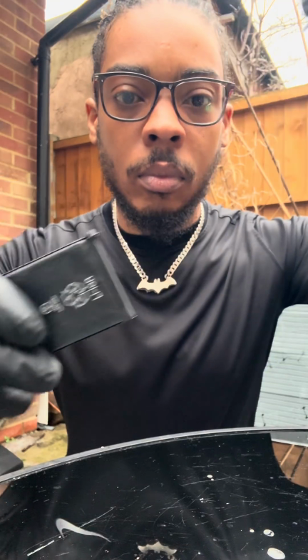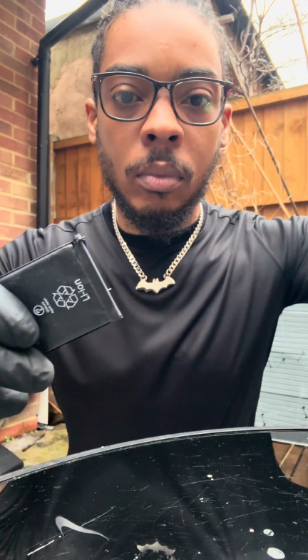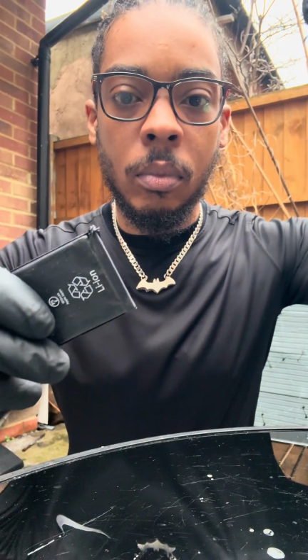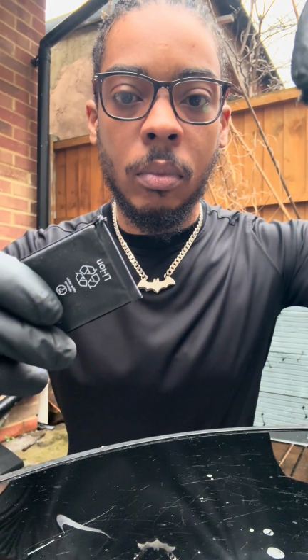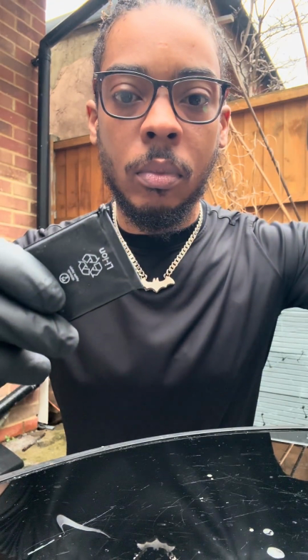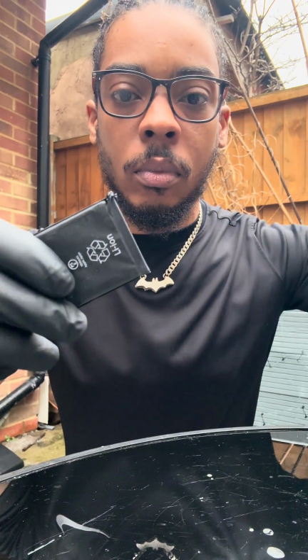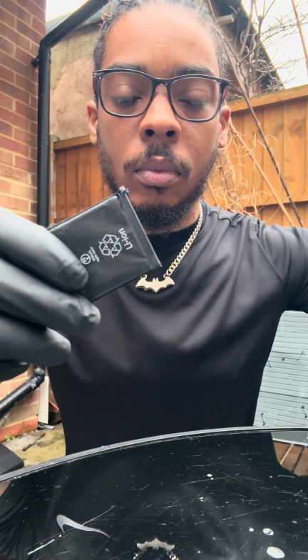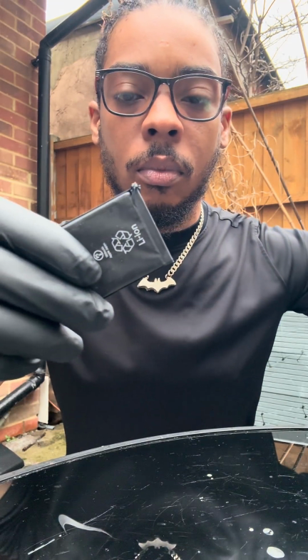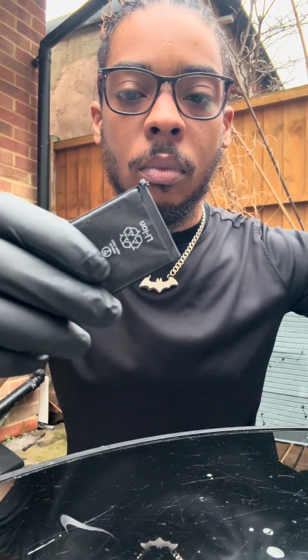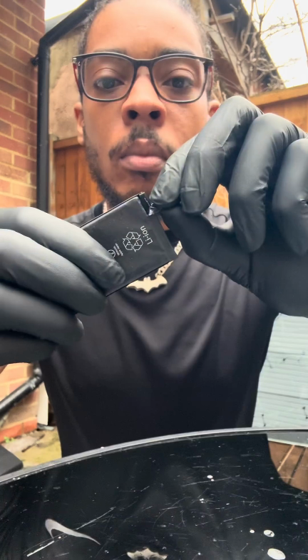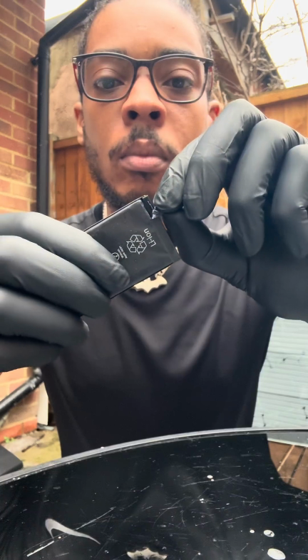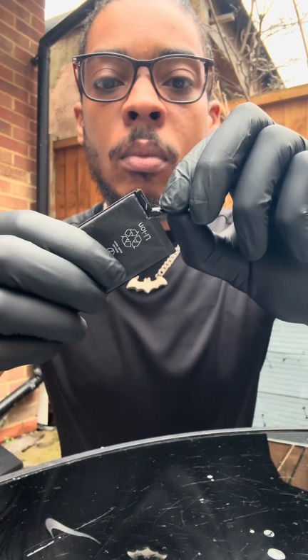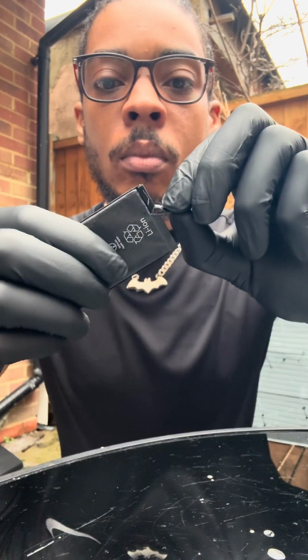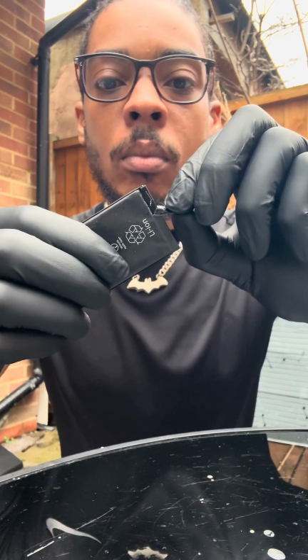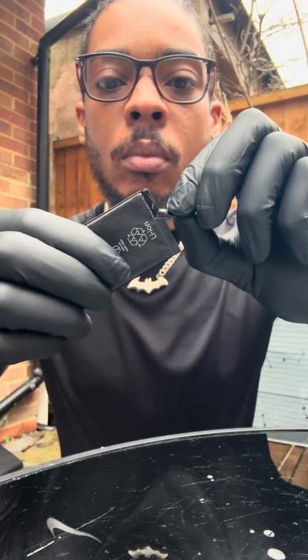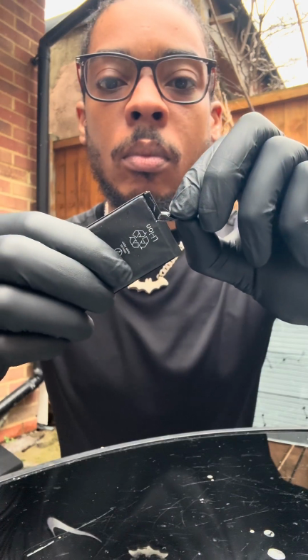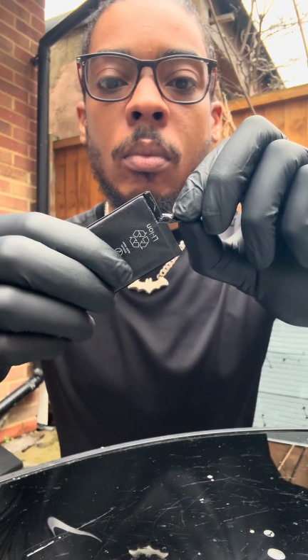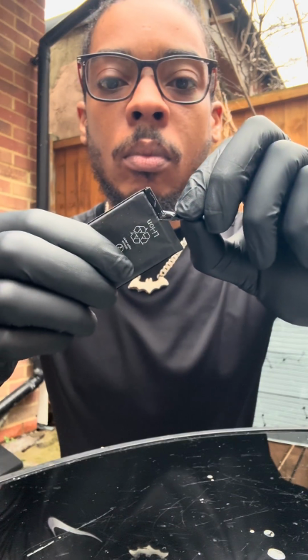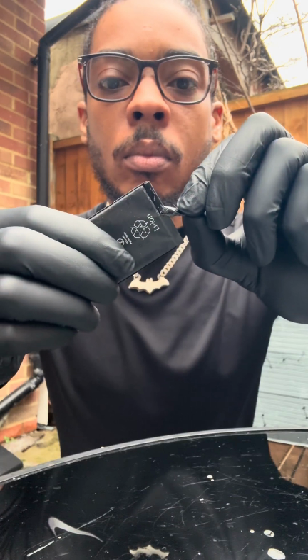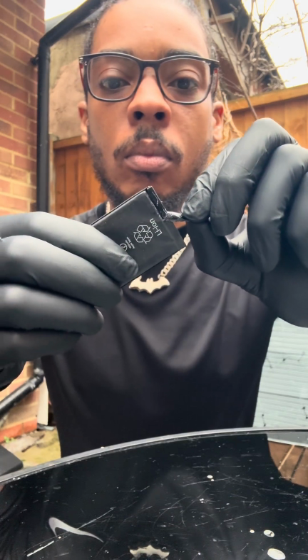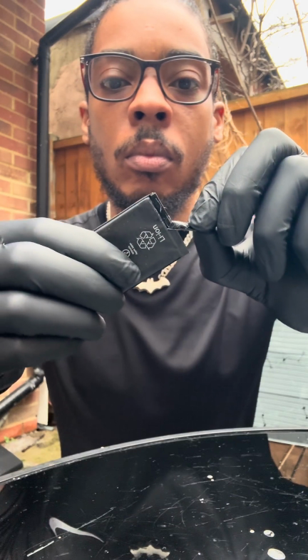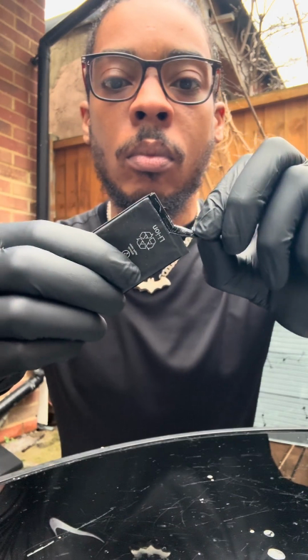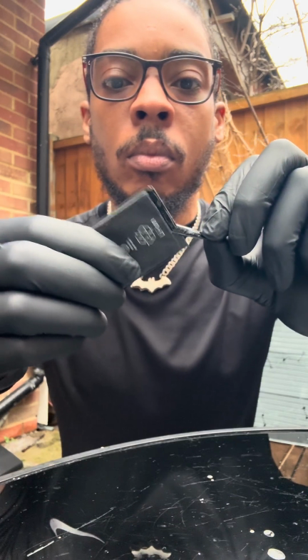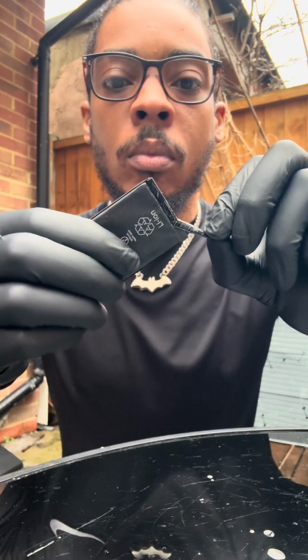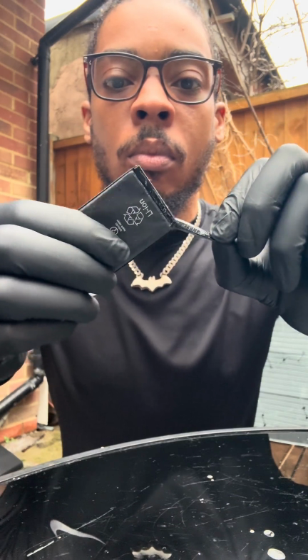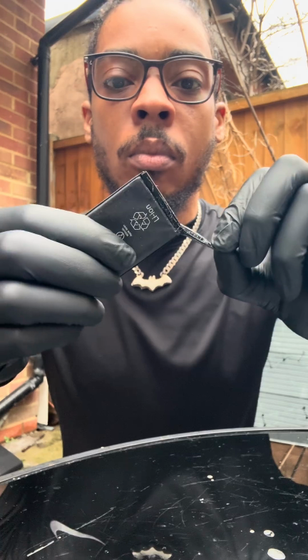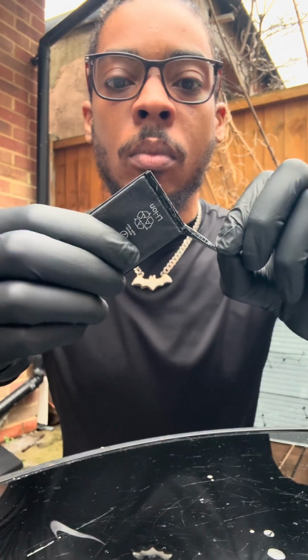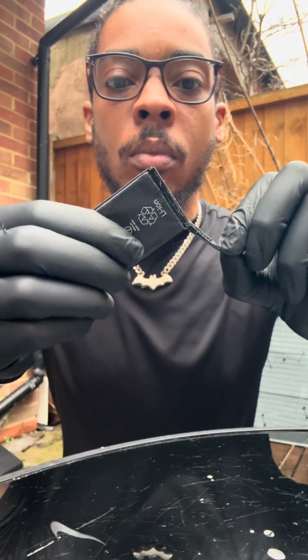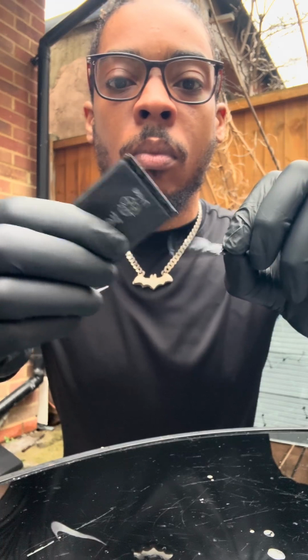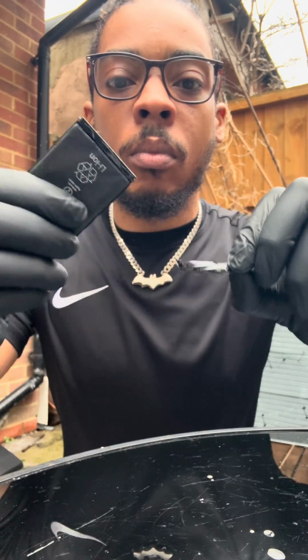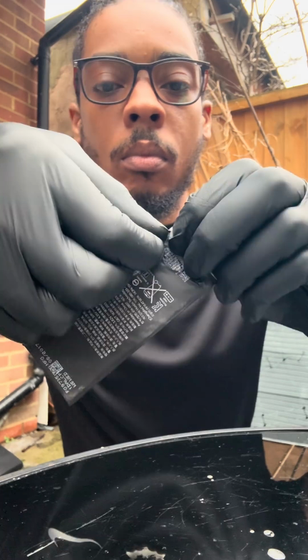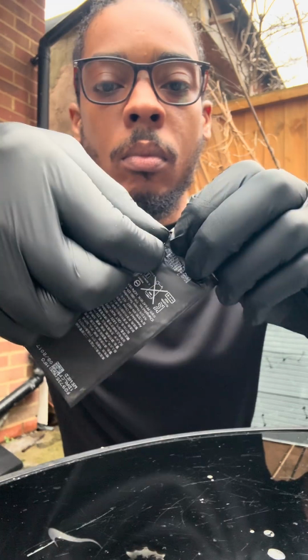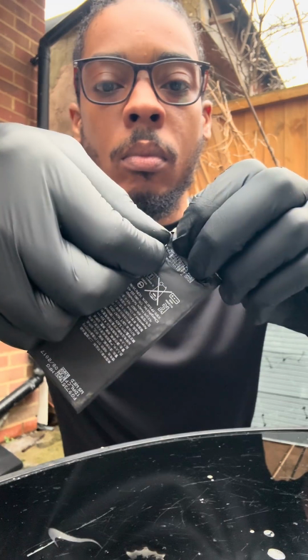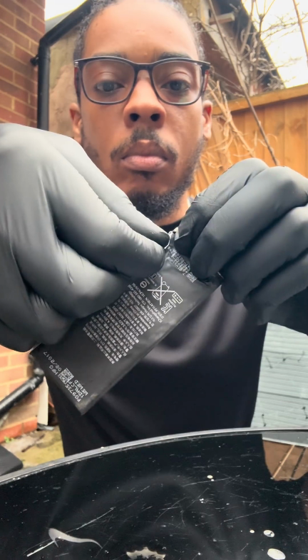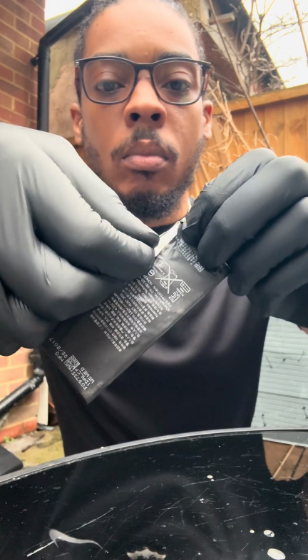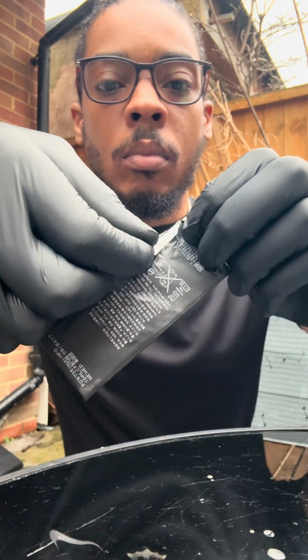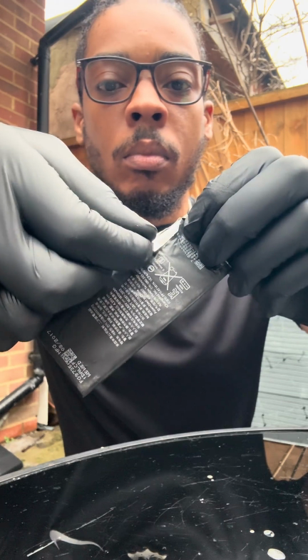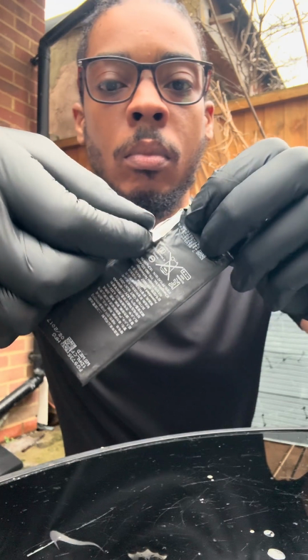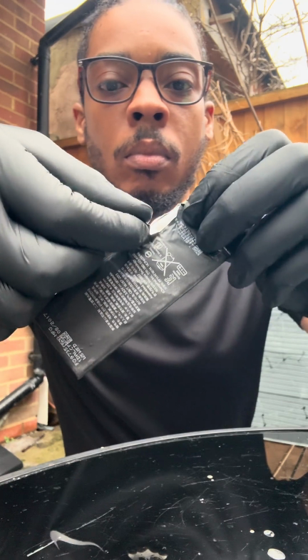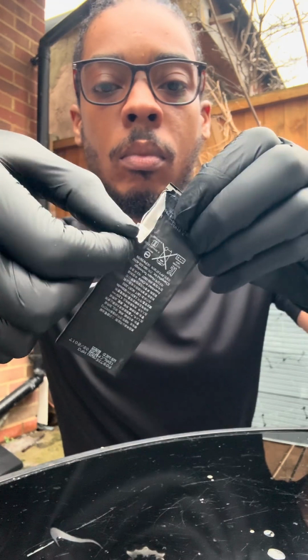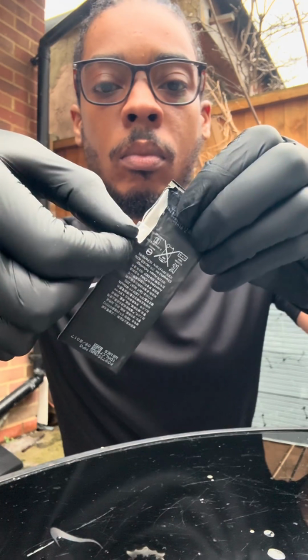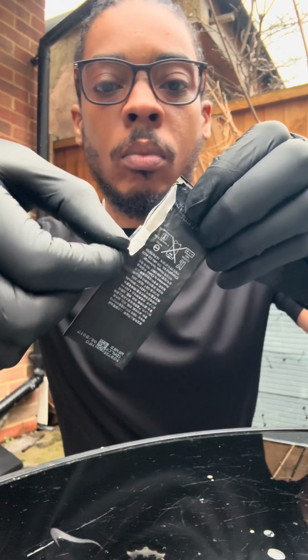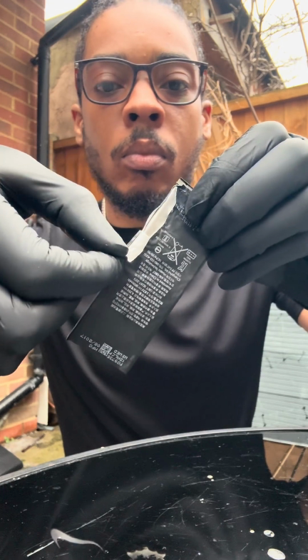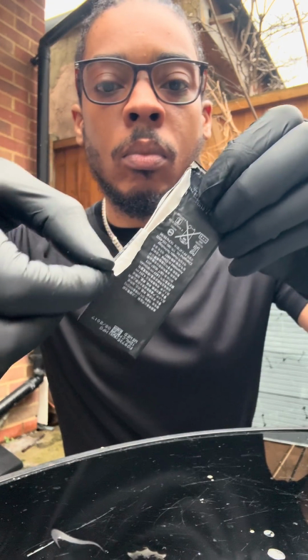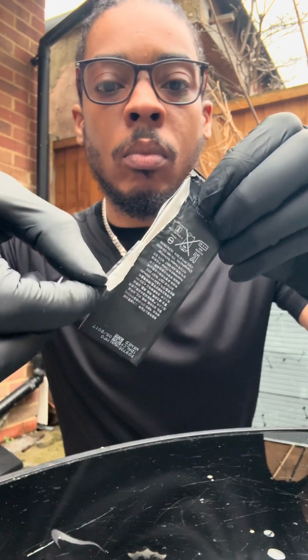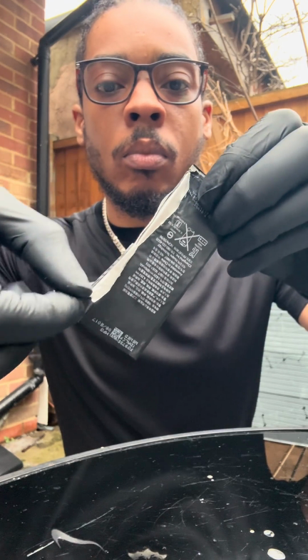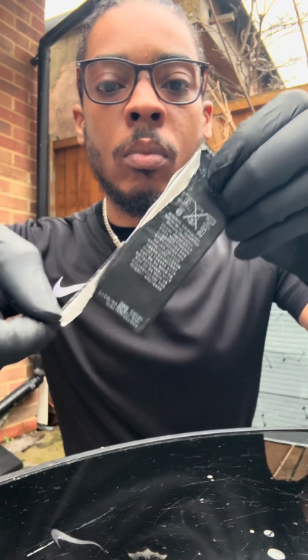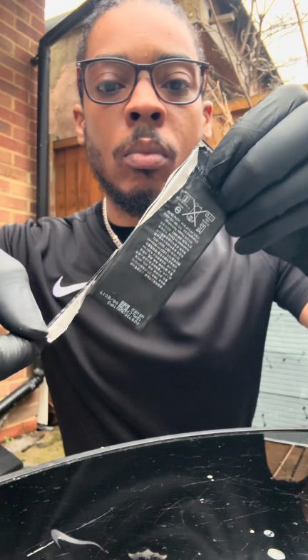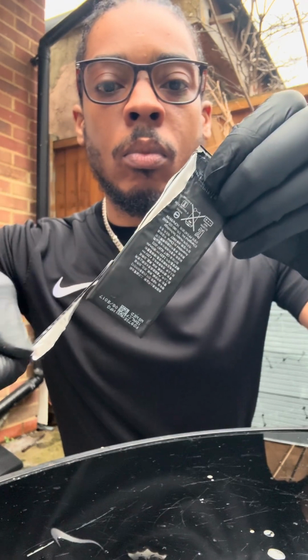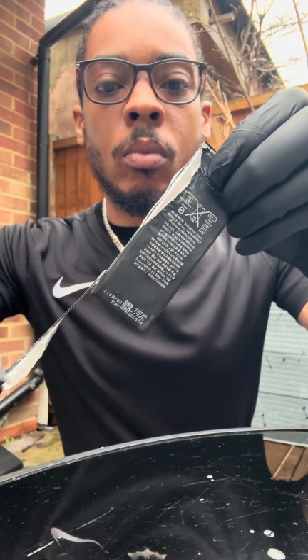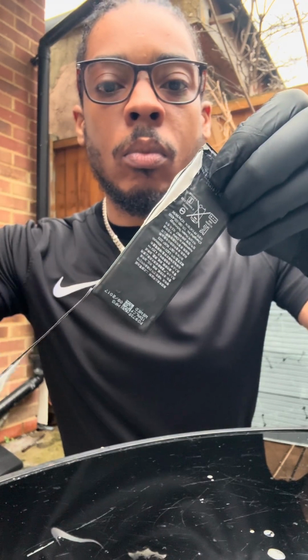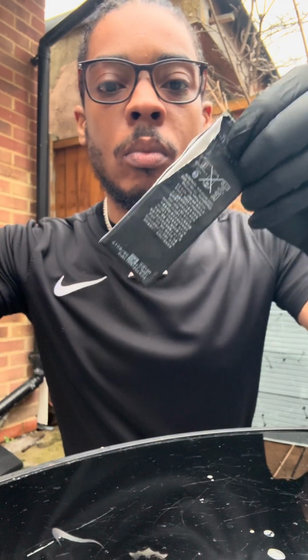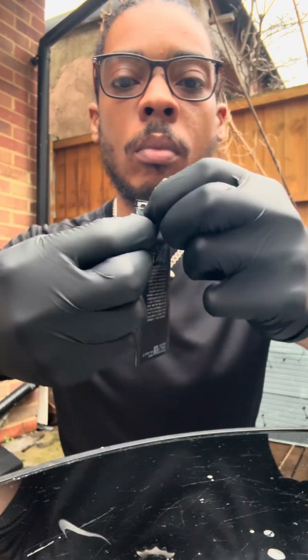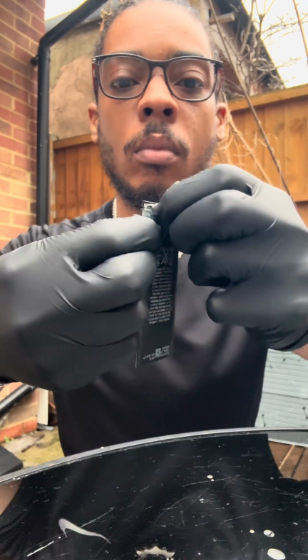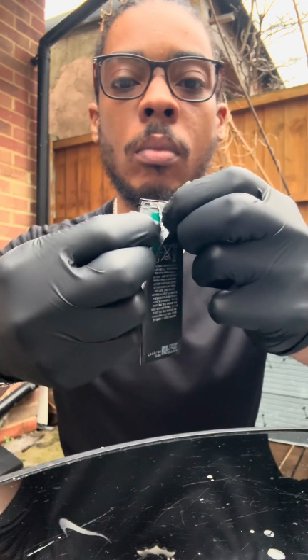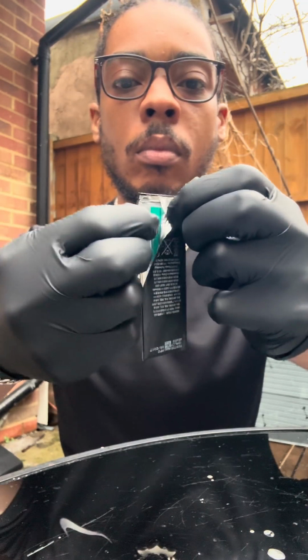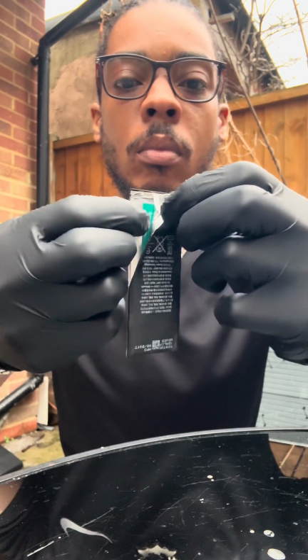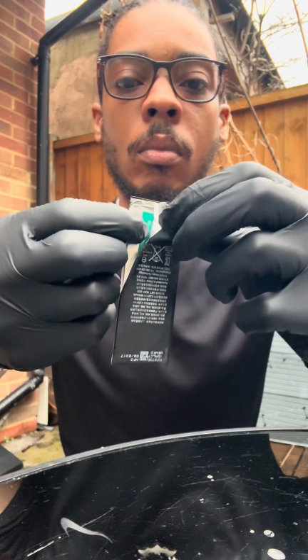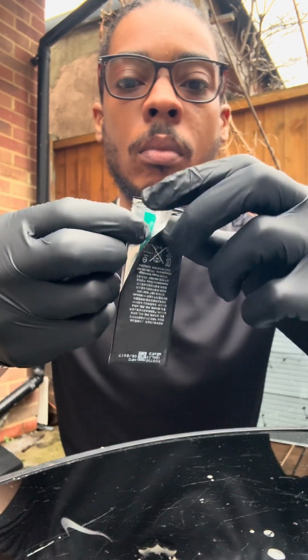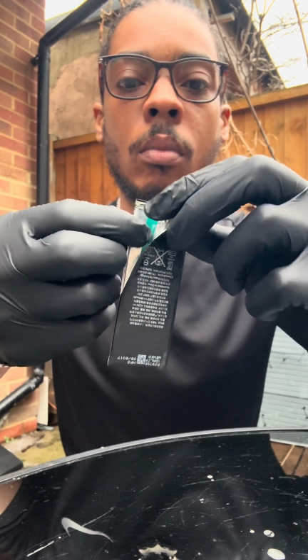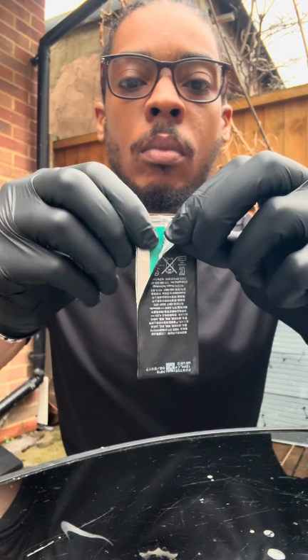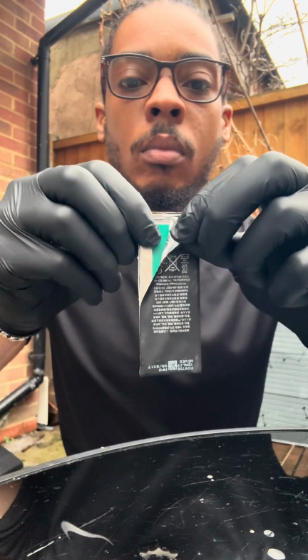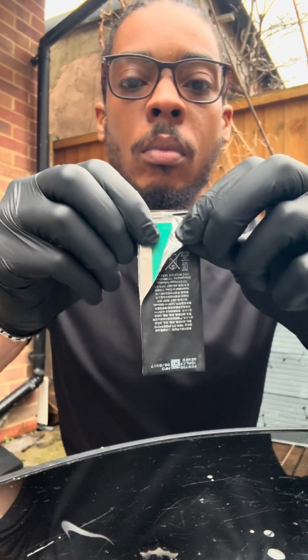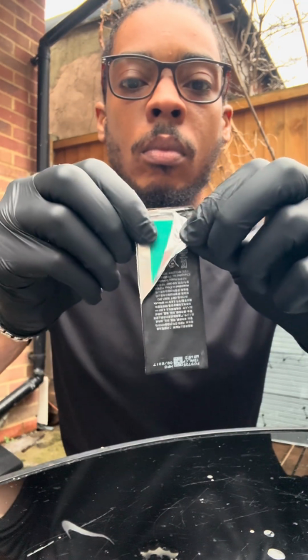First we have to remove the battery from the plastic and aluminium pouch. The aluminium prevents oxygen and moisture from entering the battery.